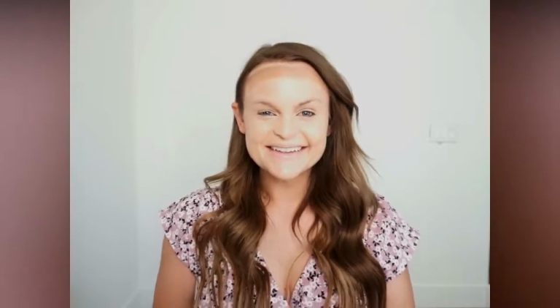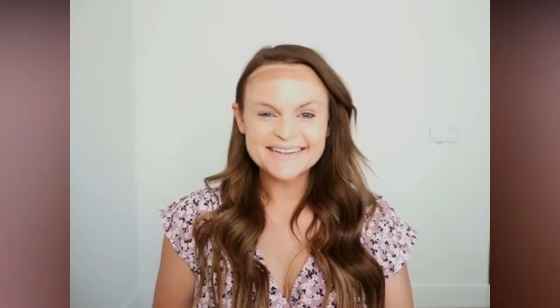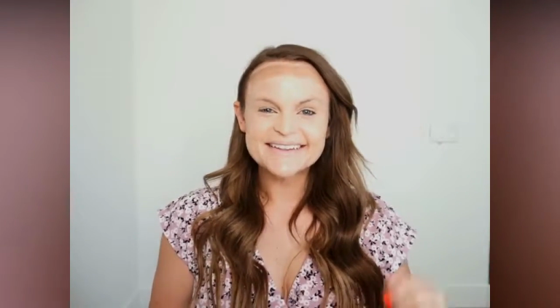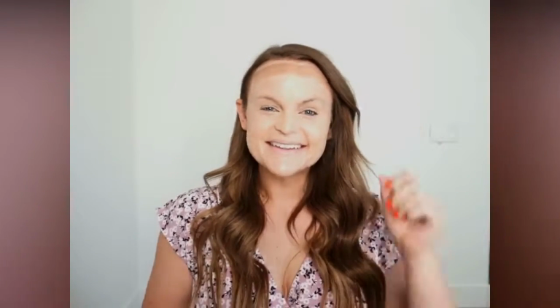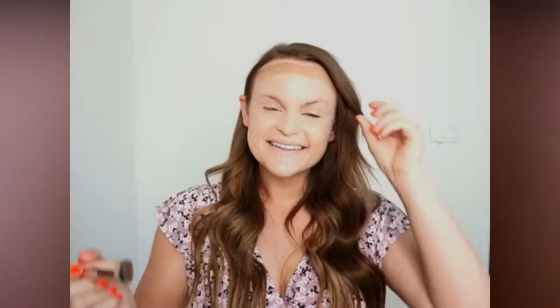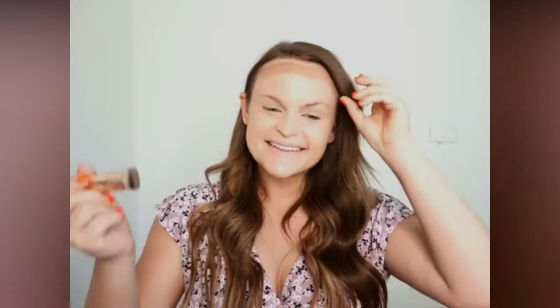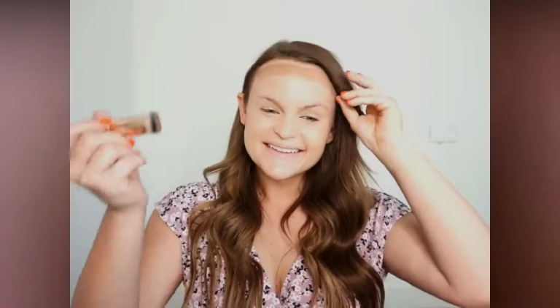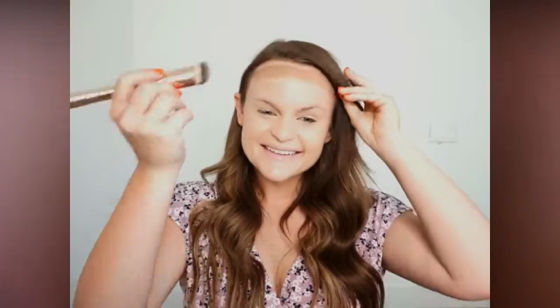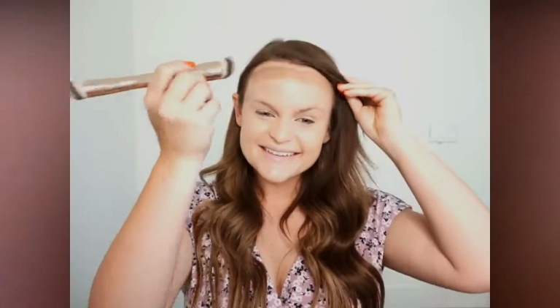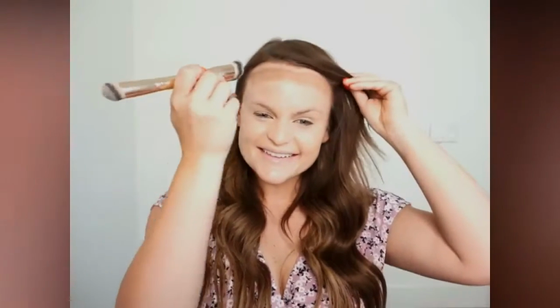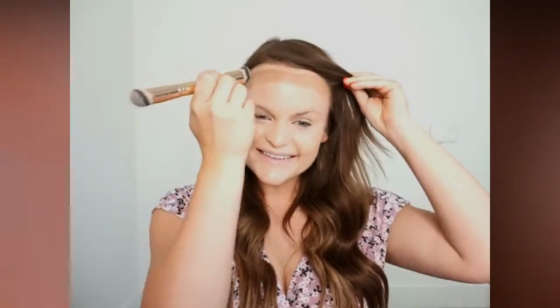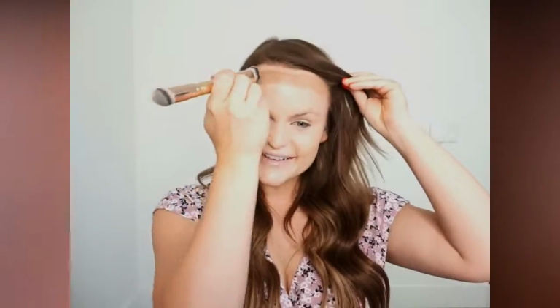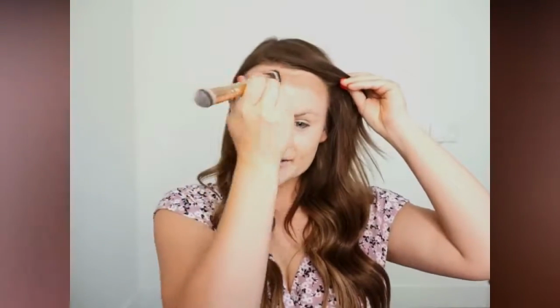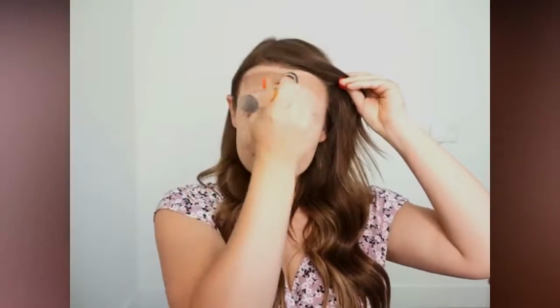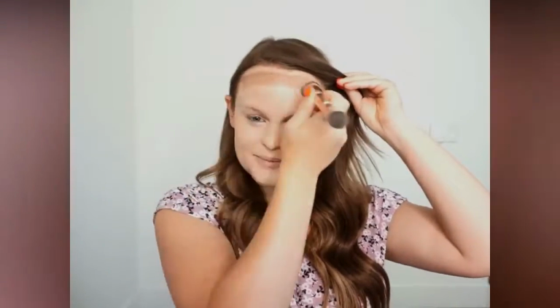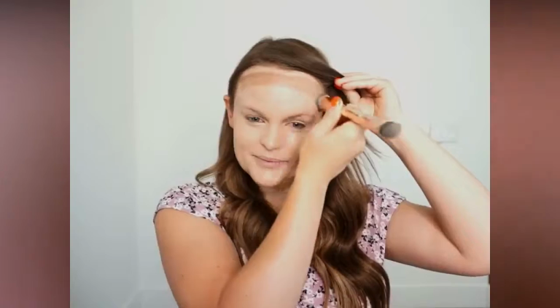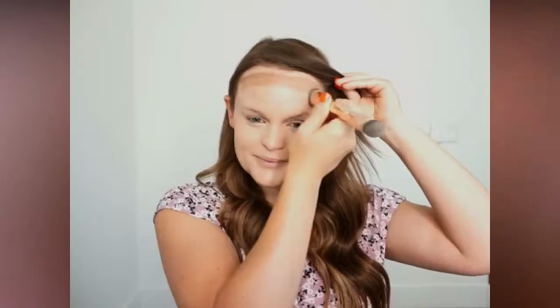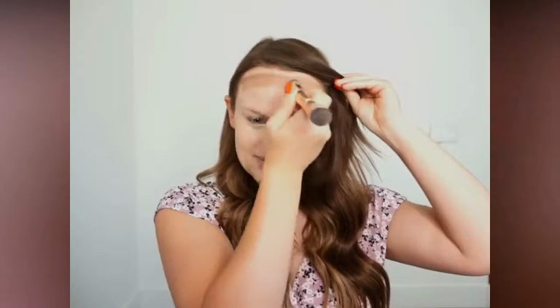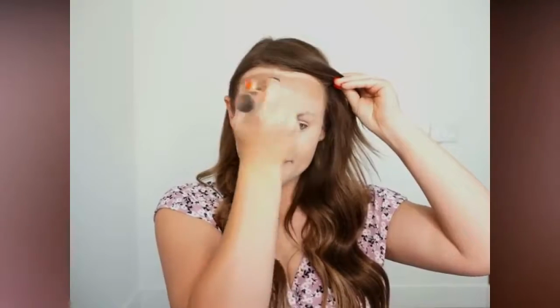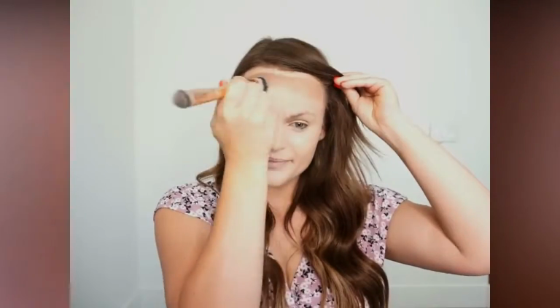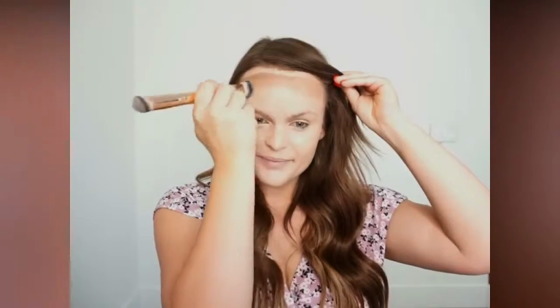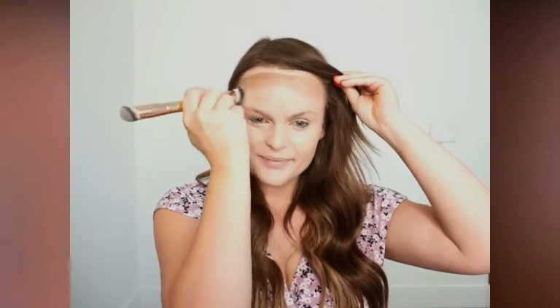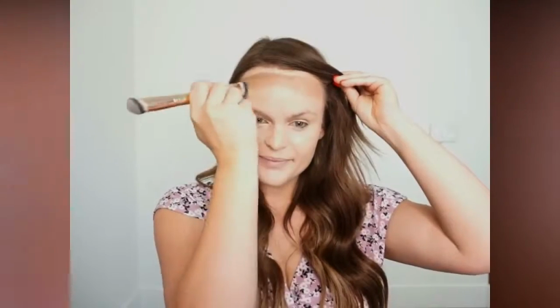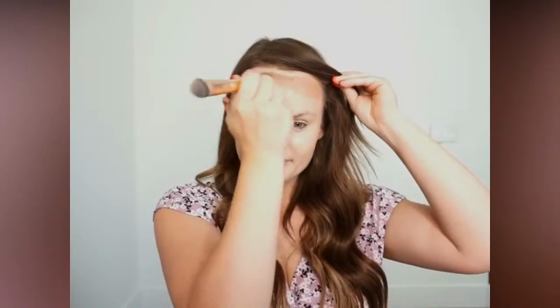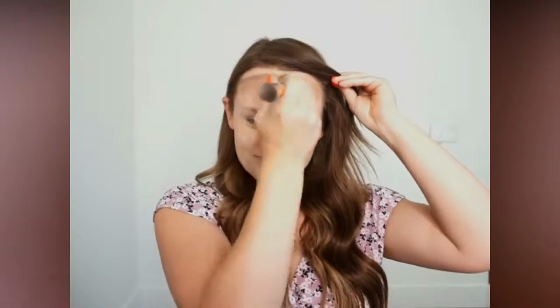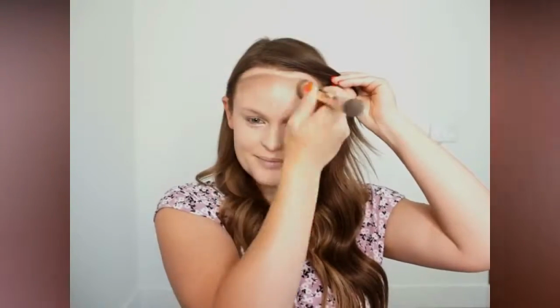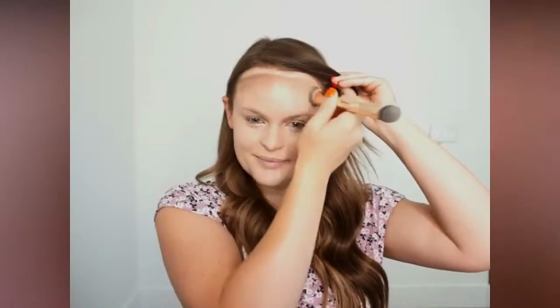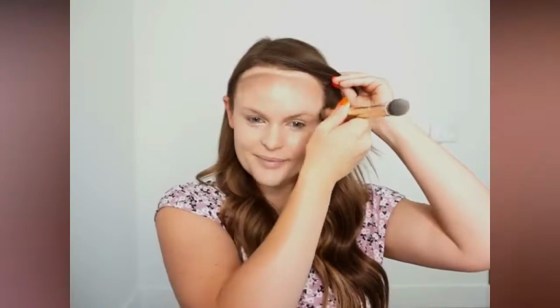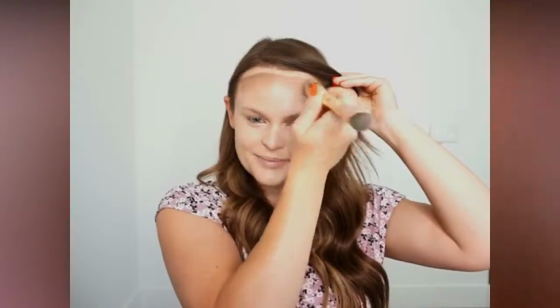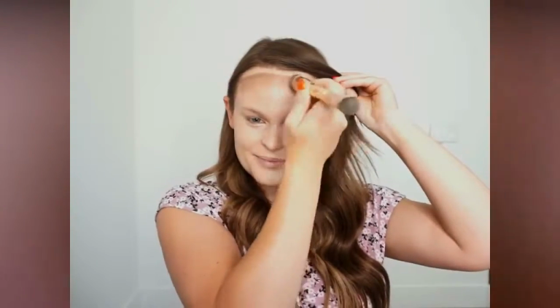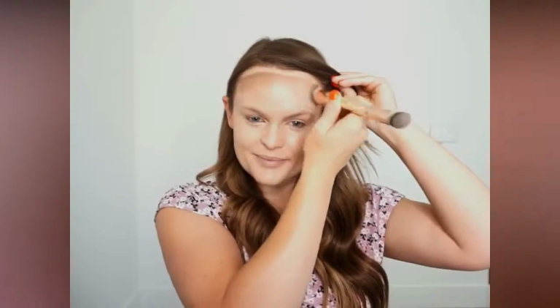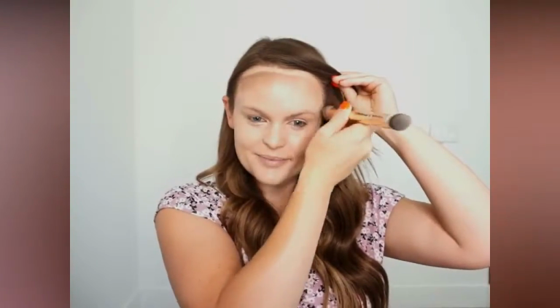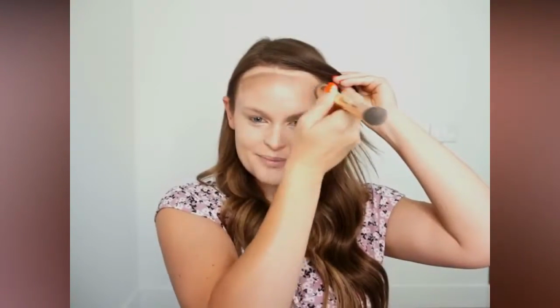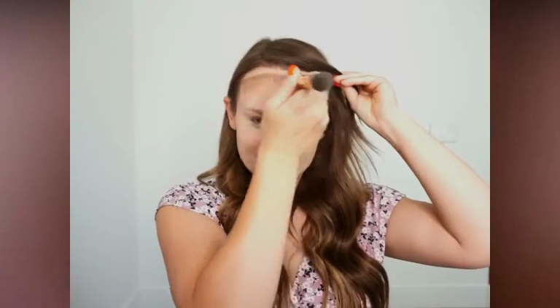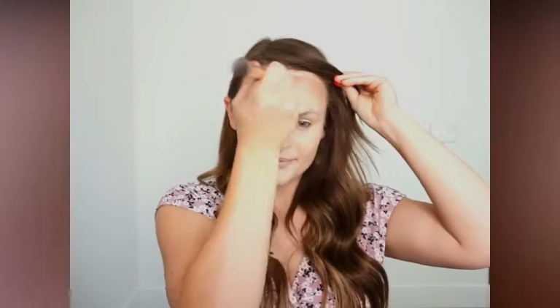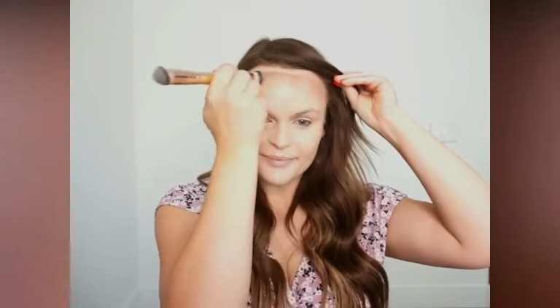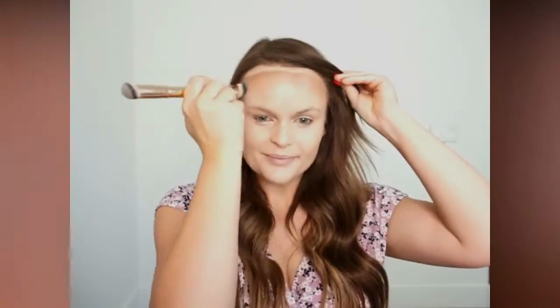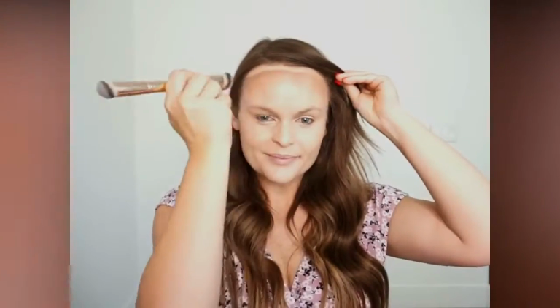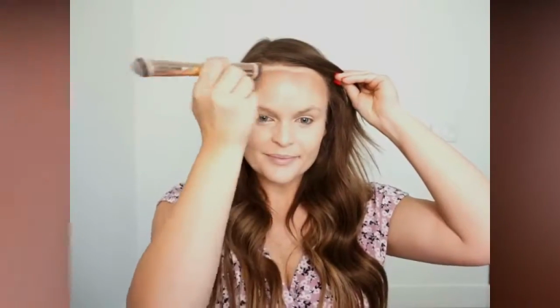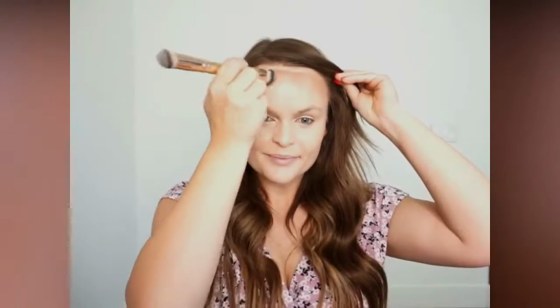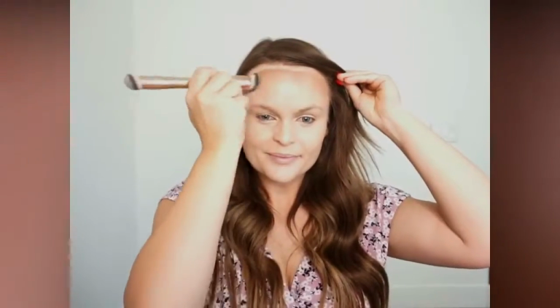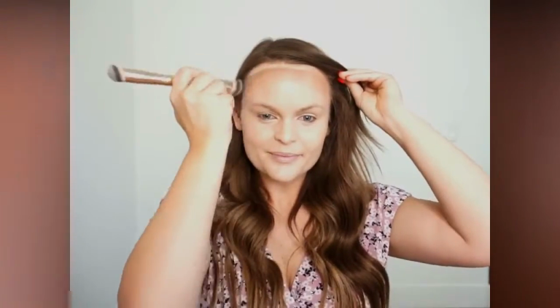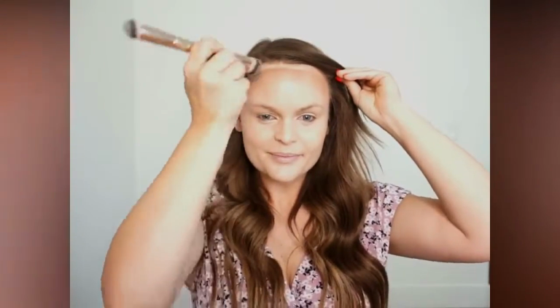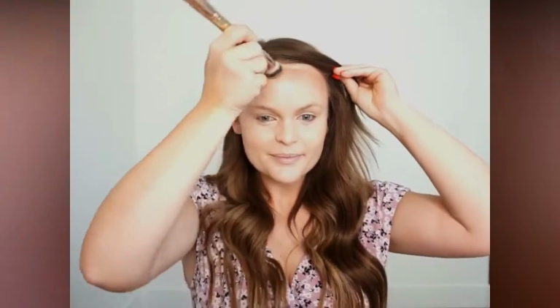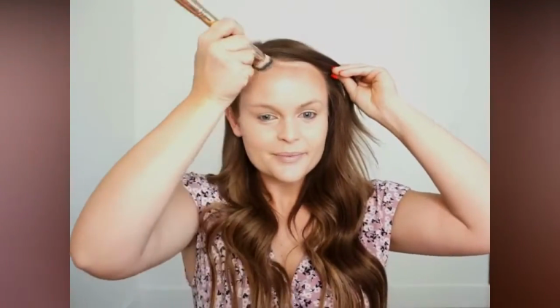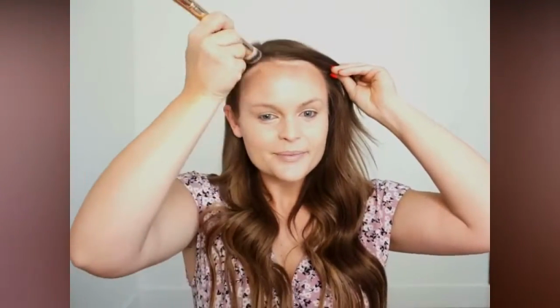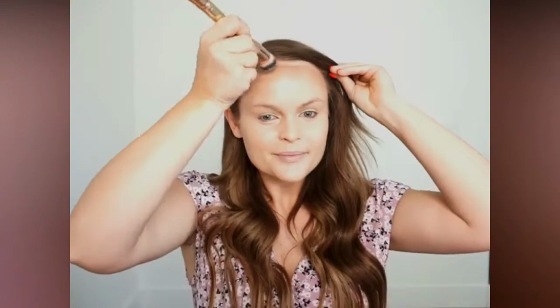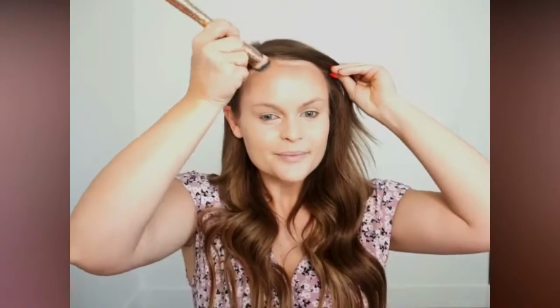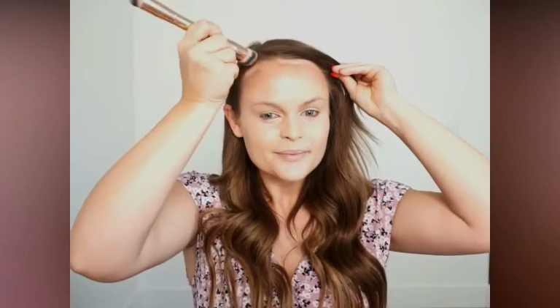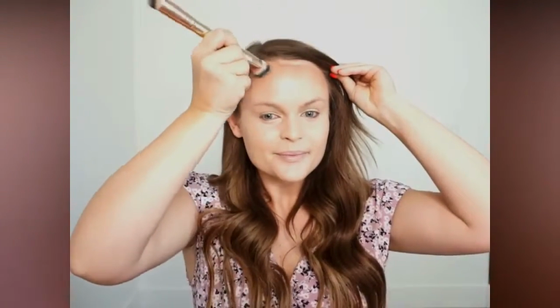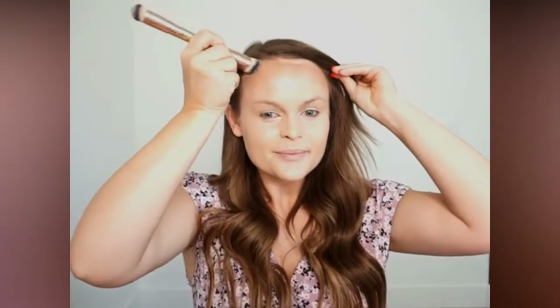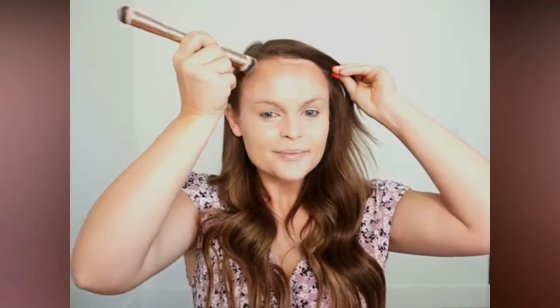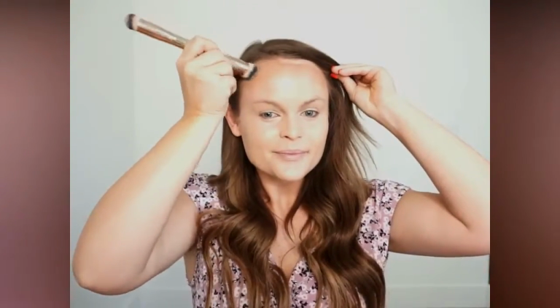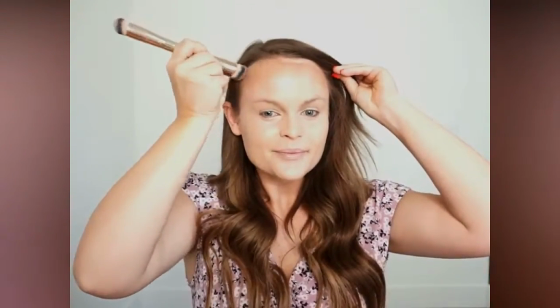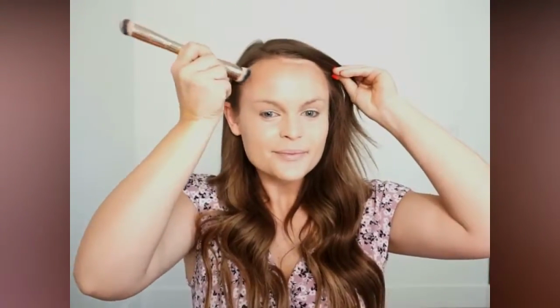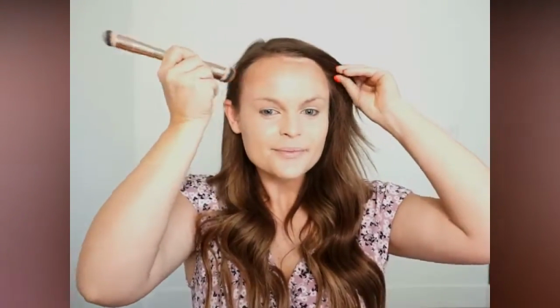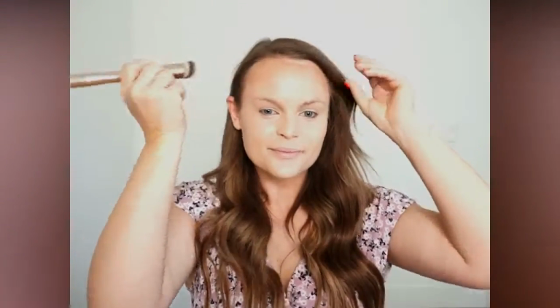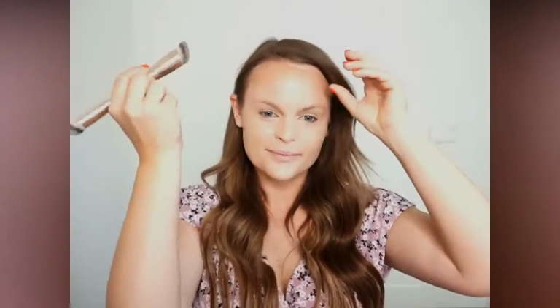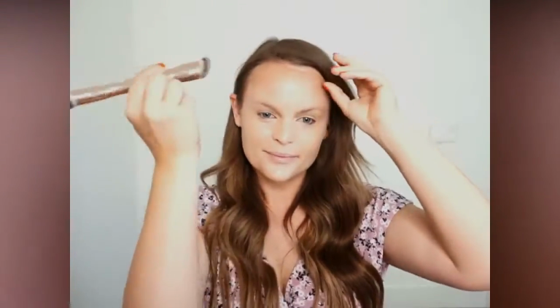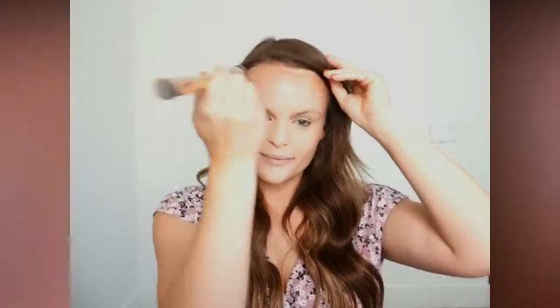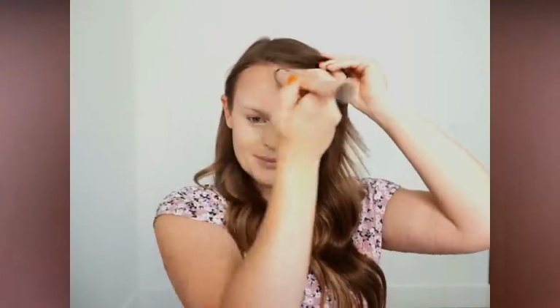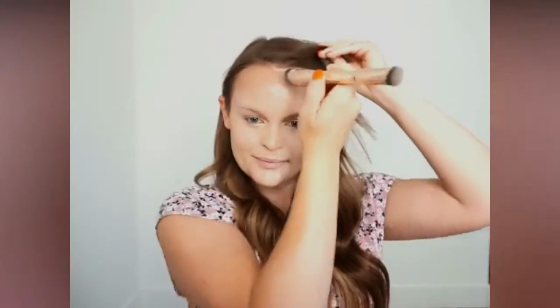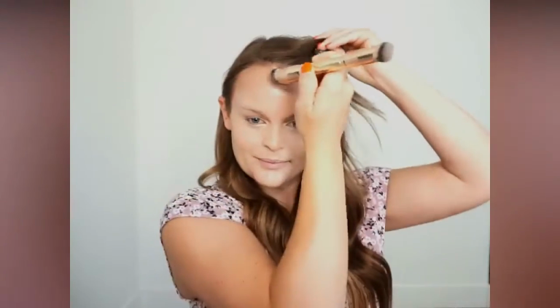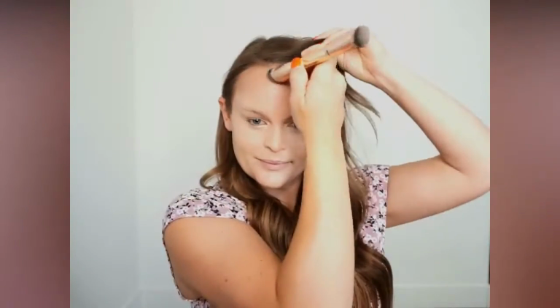Drastic difference, right? So highlighting and contouring is all about adding shadows and dimension into your face.